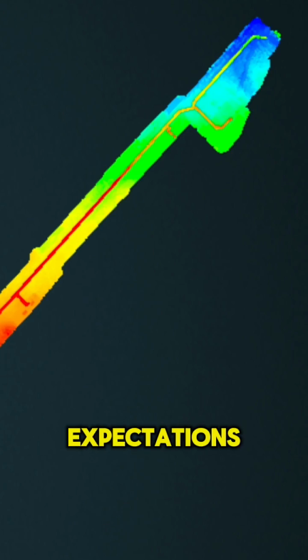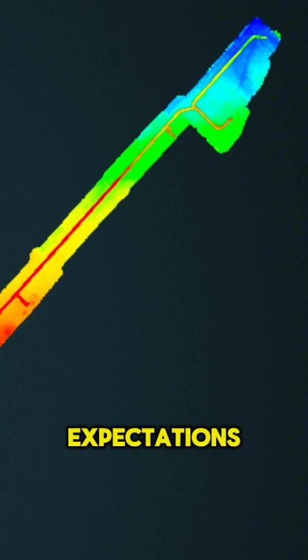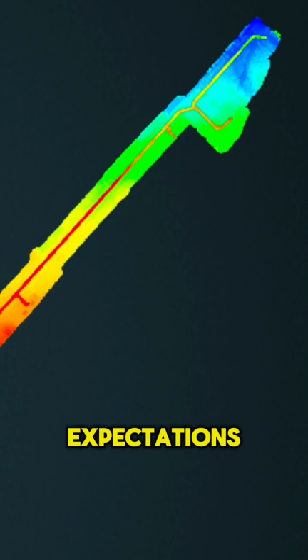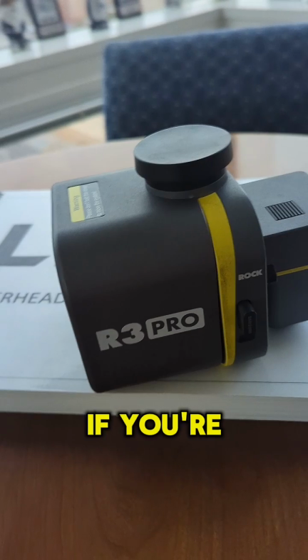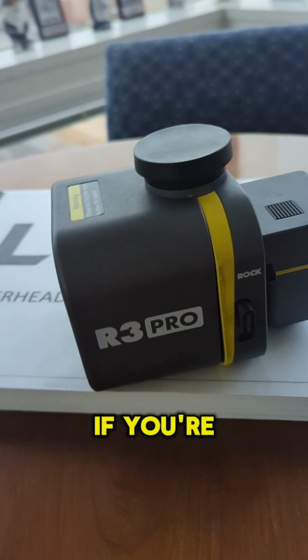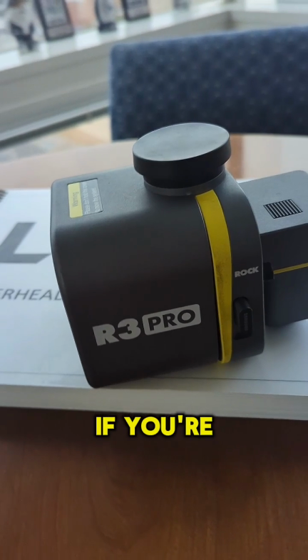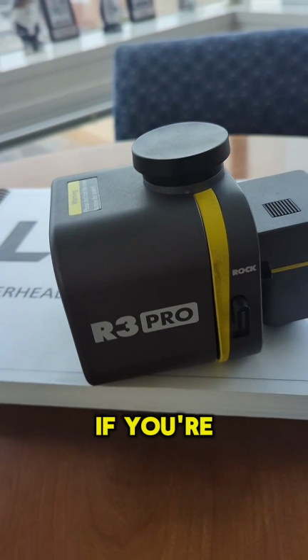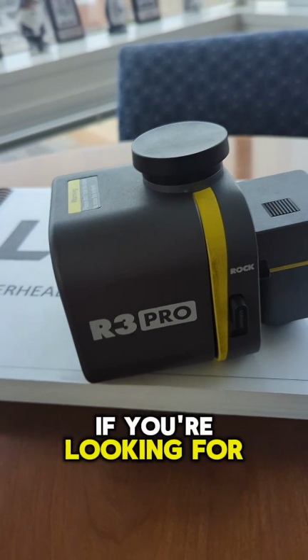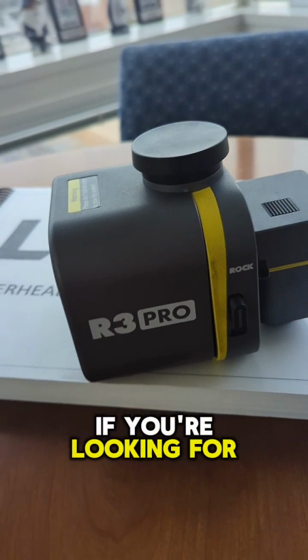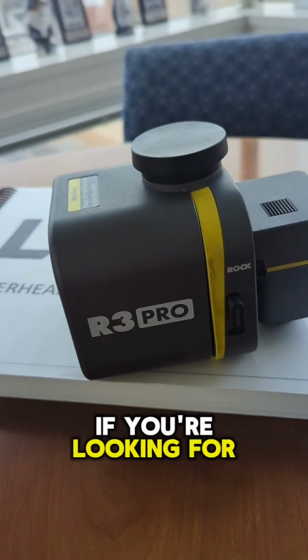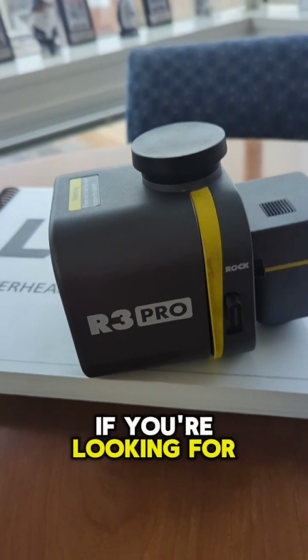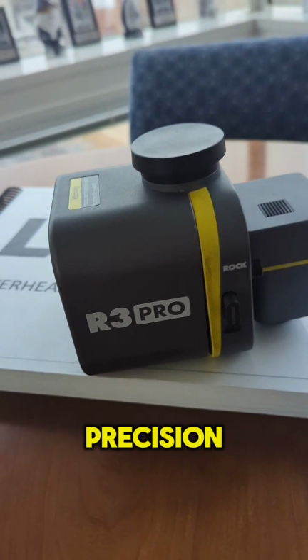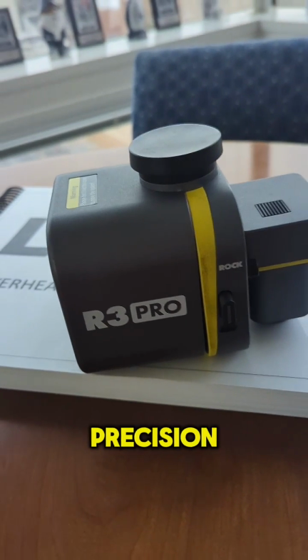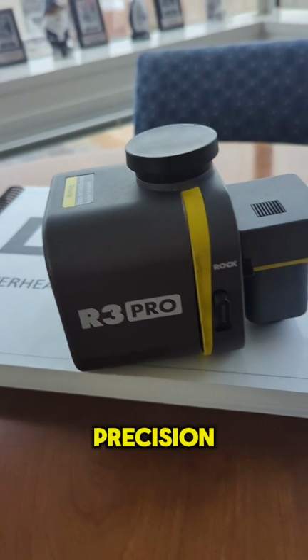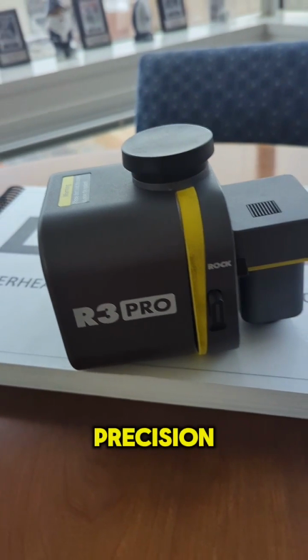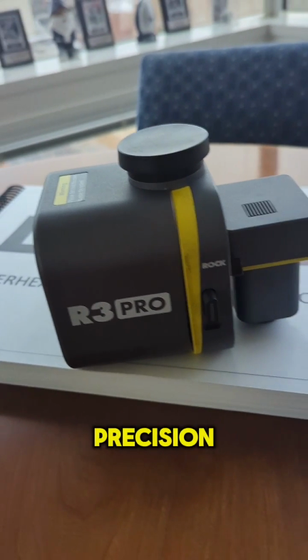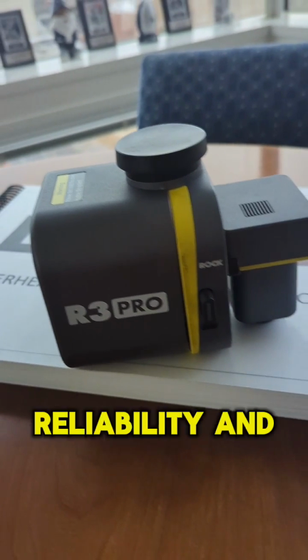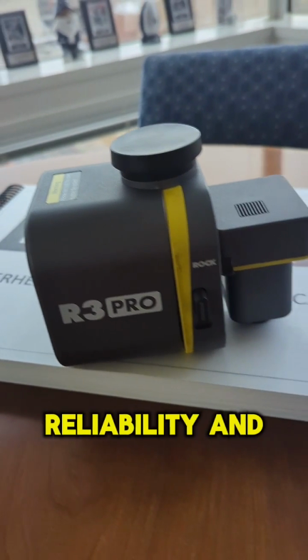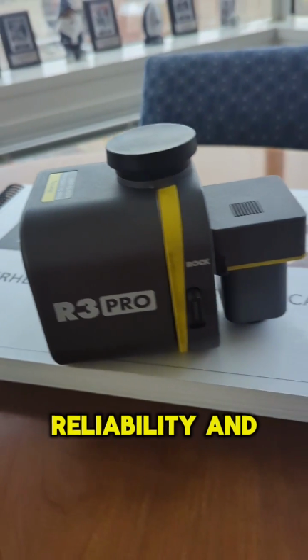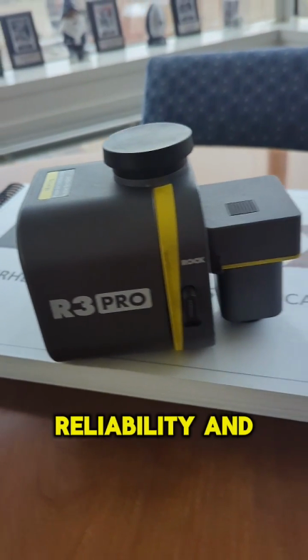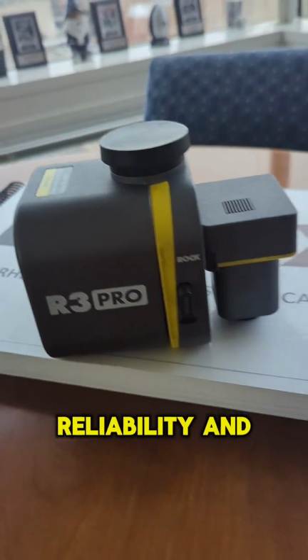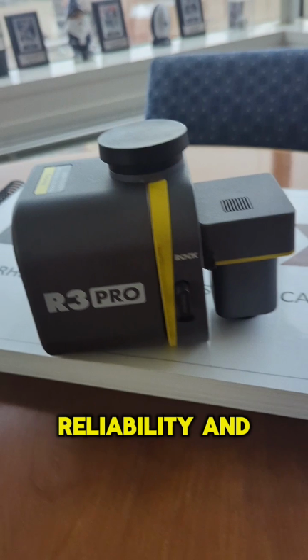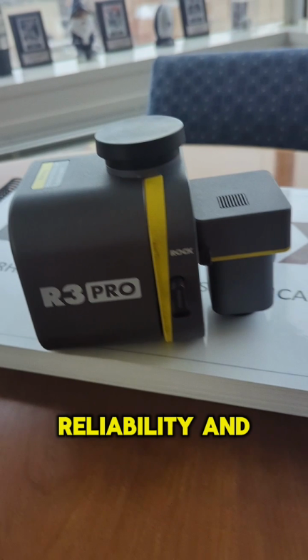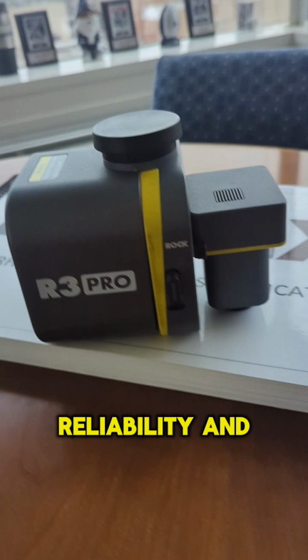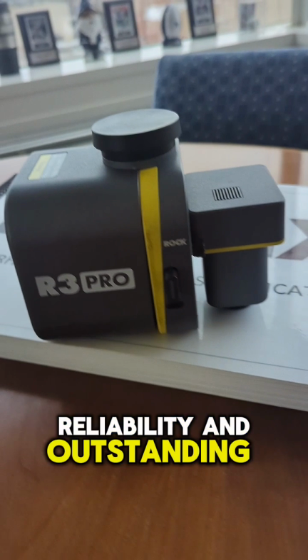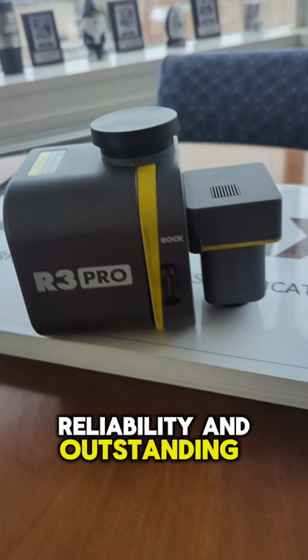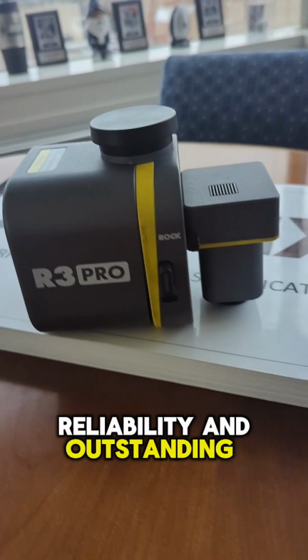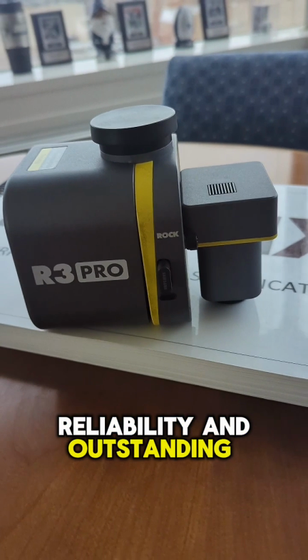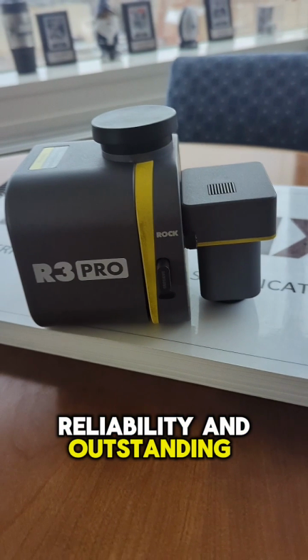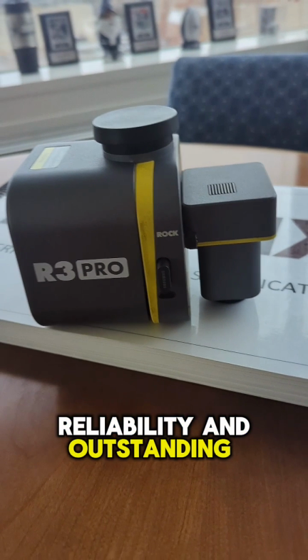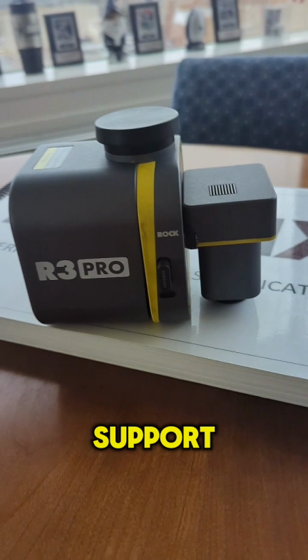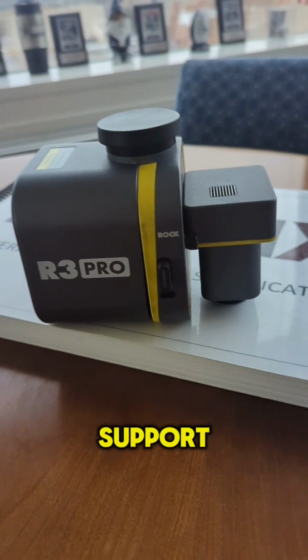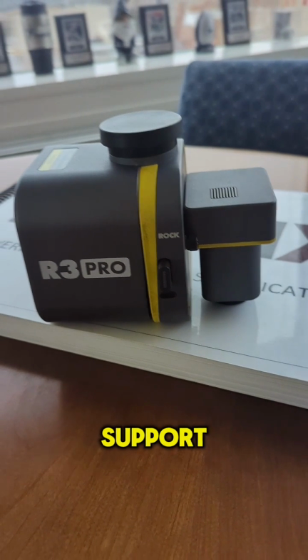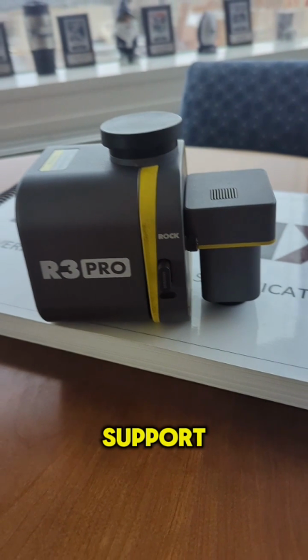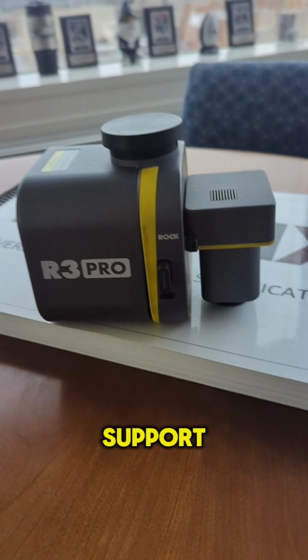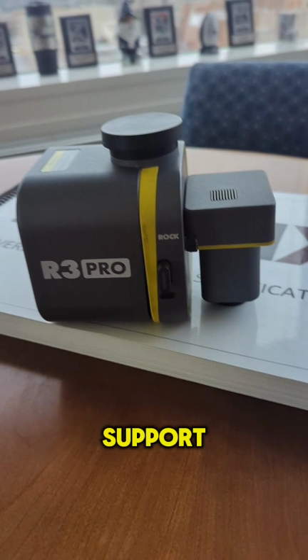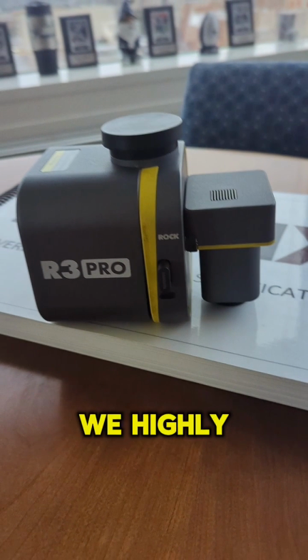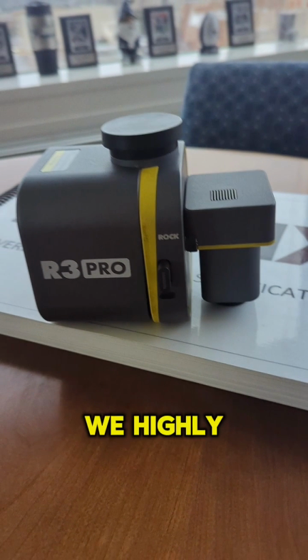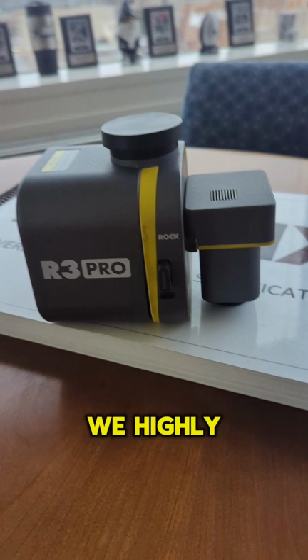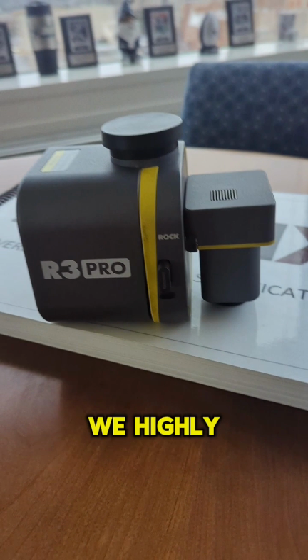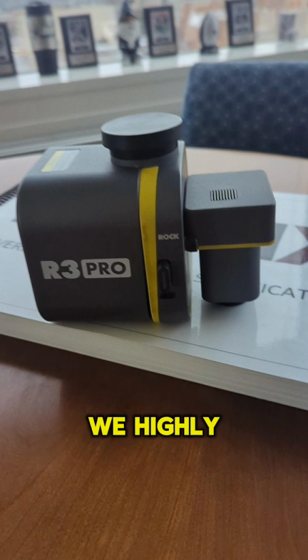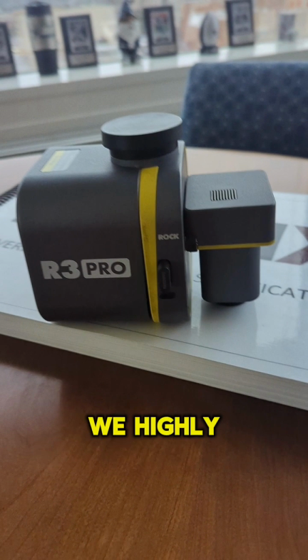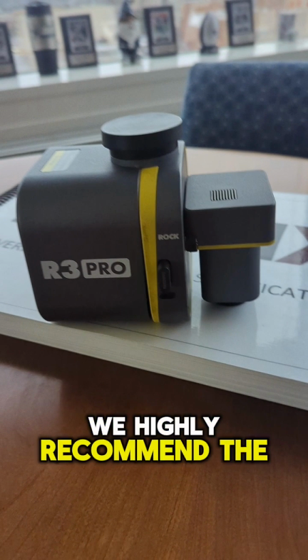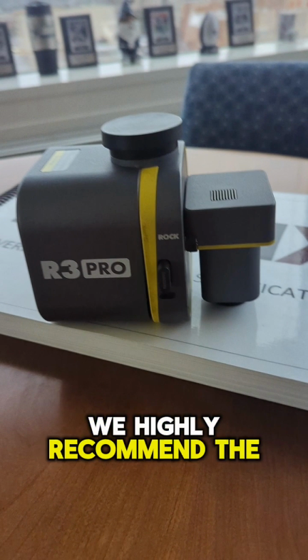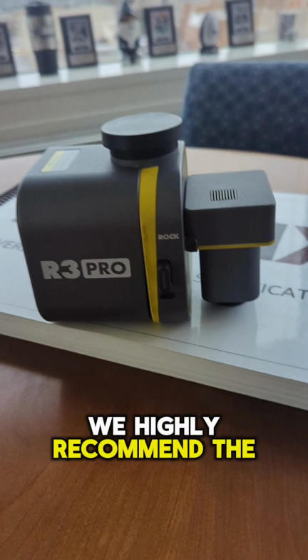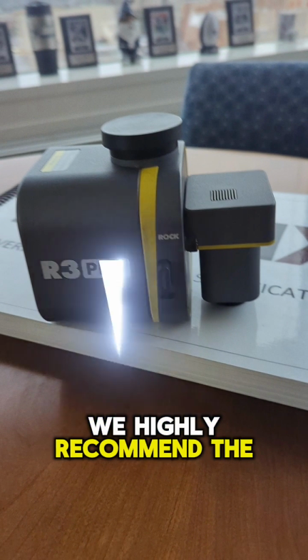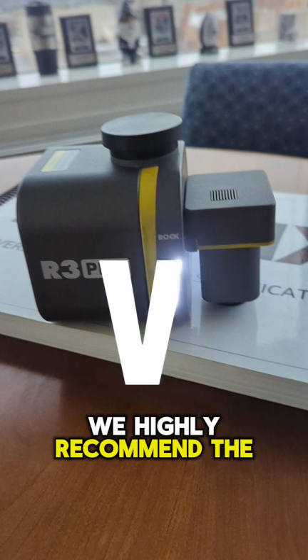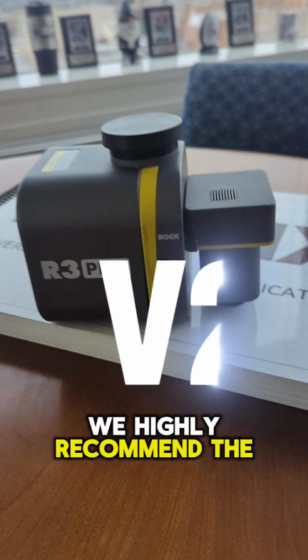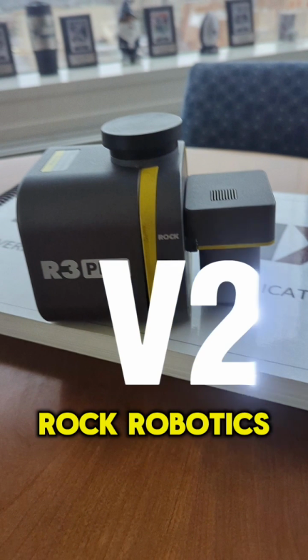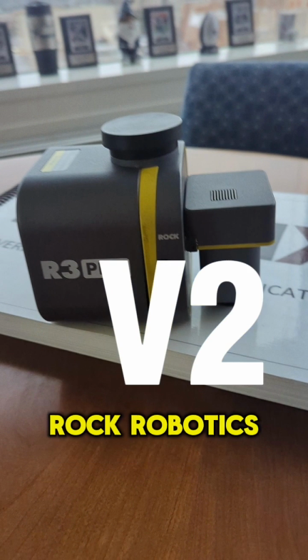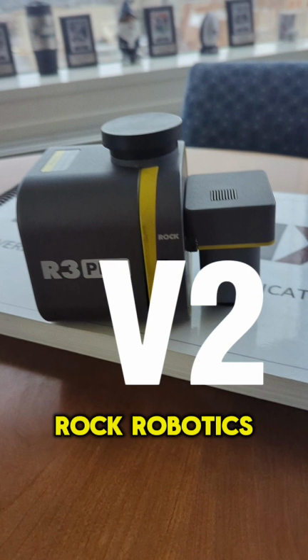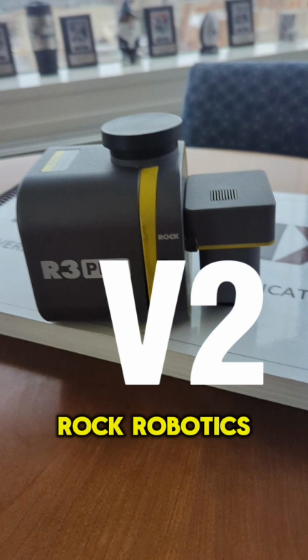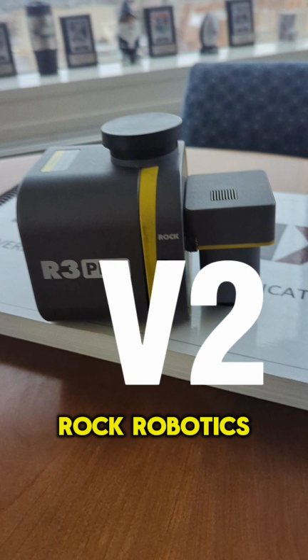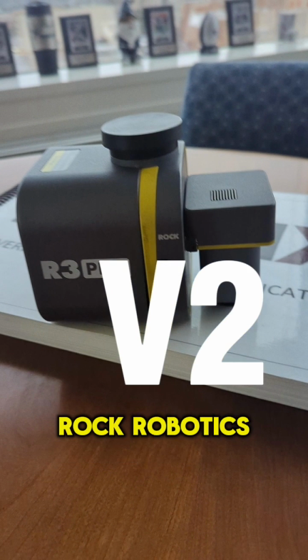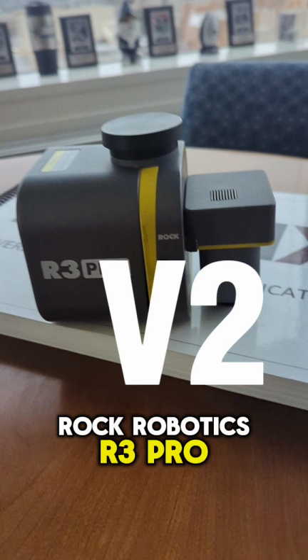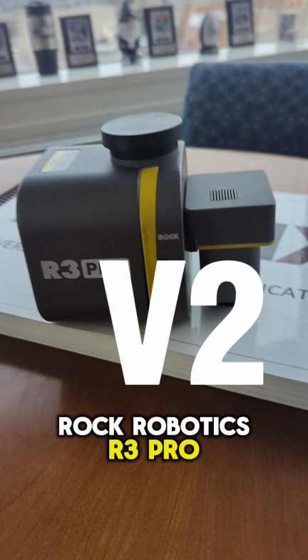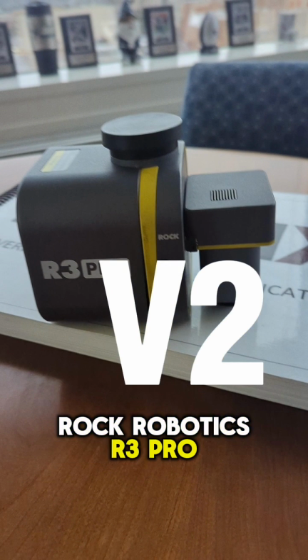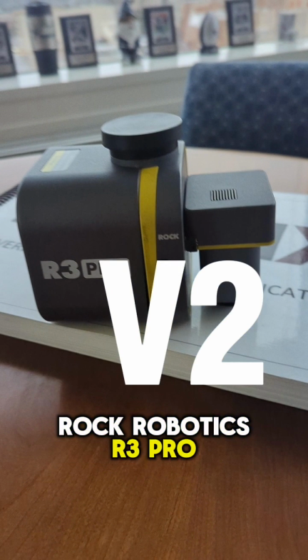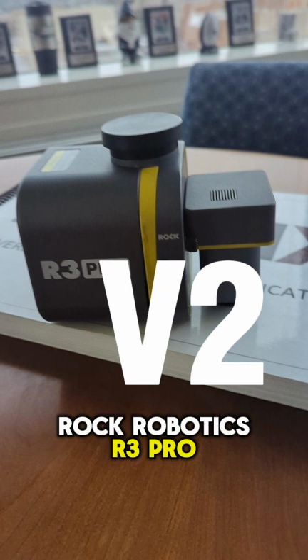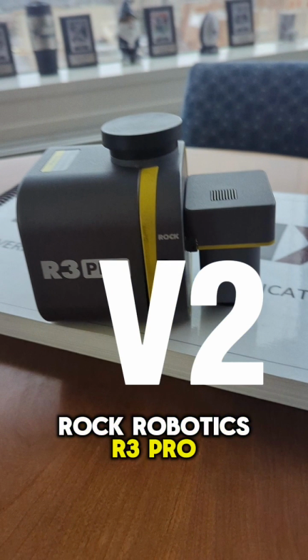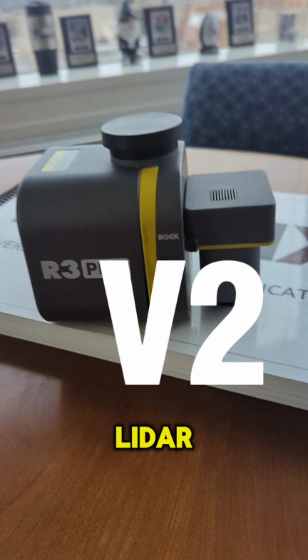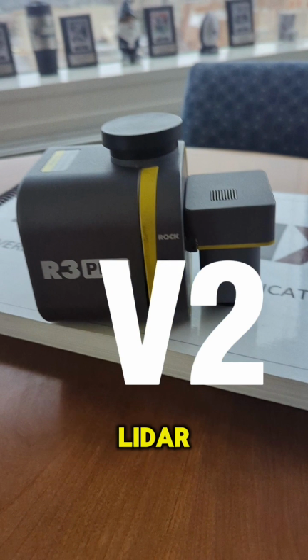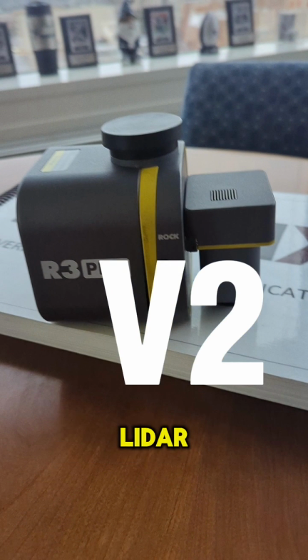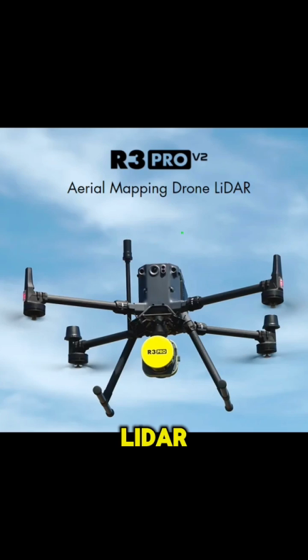If you're looking for precision, reliability, and outstanding support, we highly recommend the Rock Robotics R3 Pro Lidar.